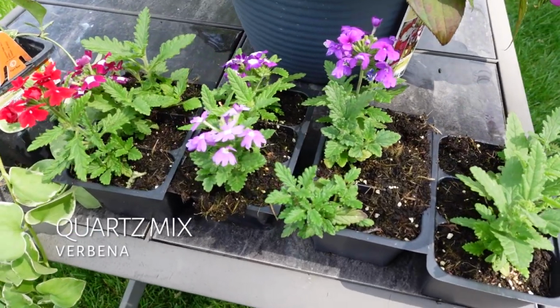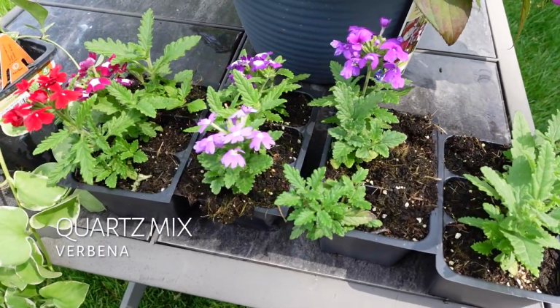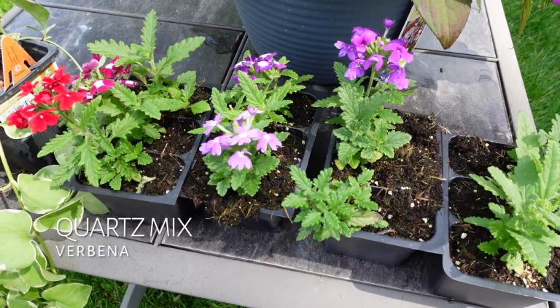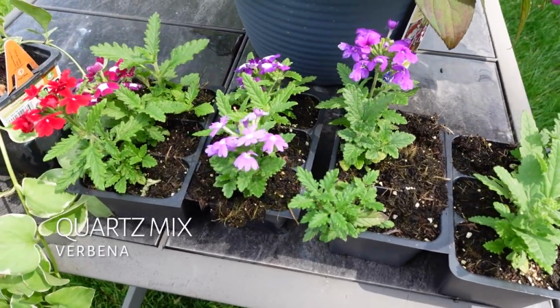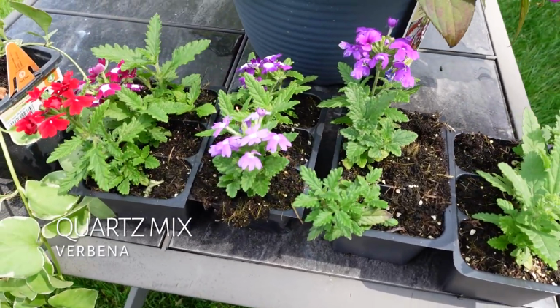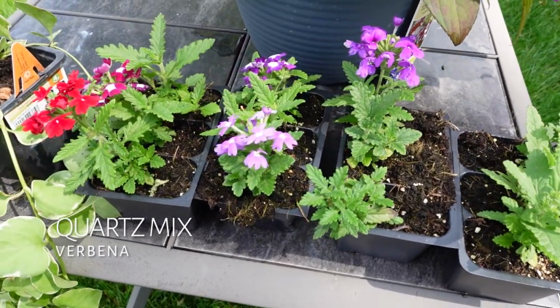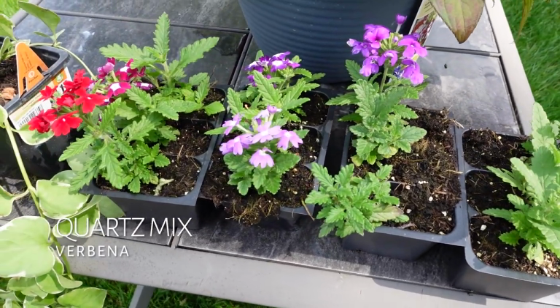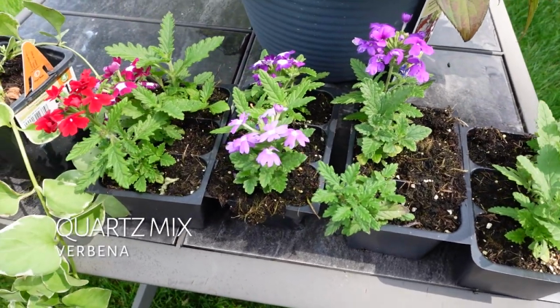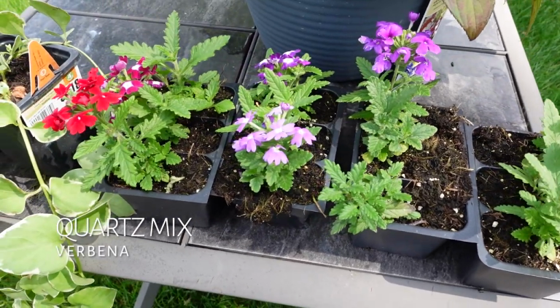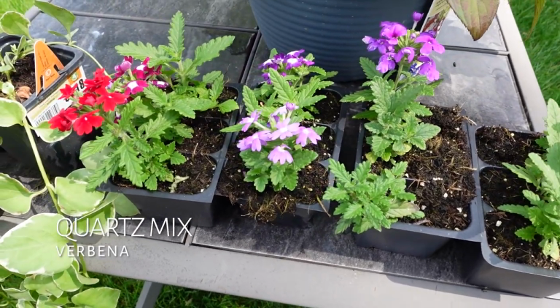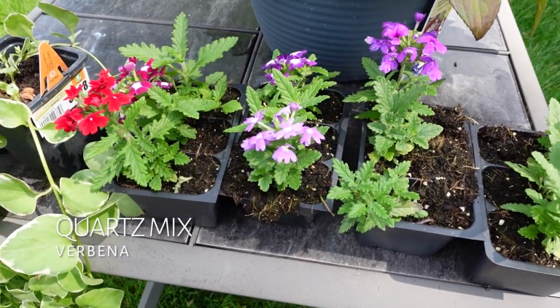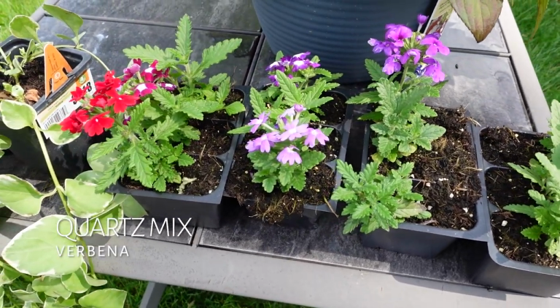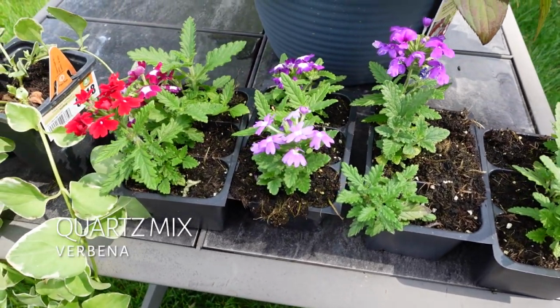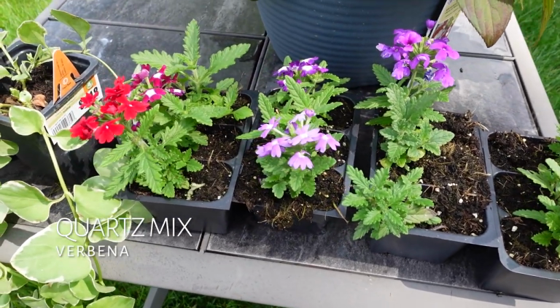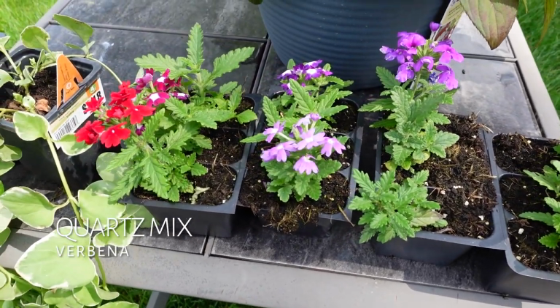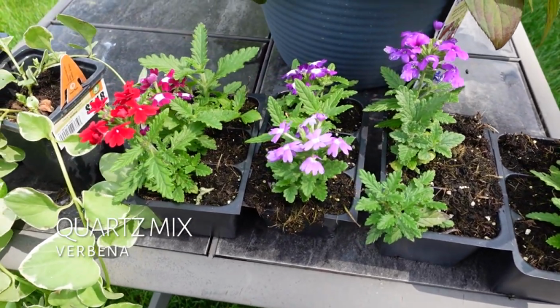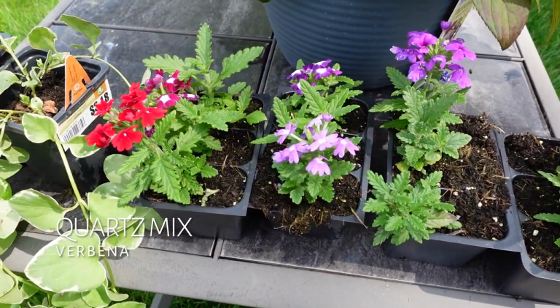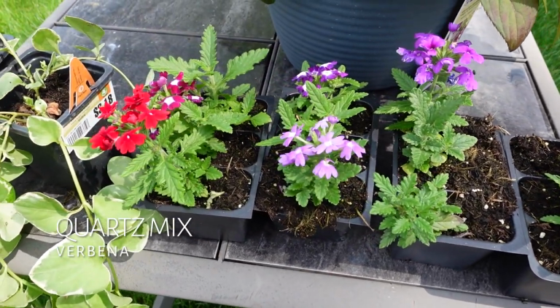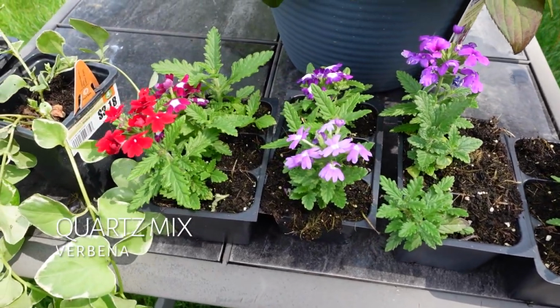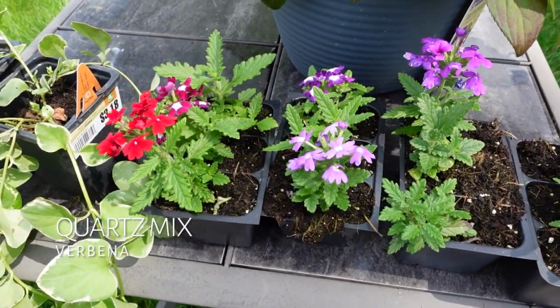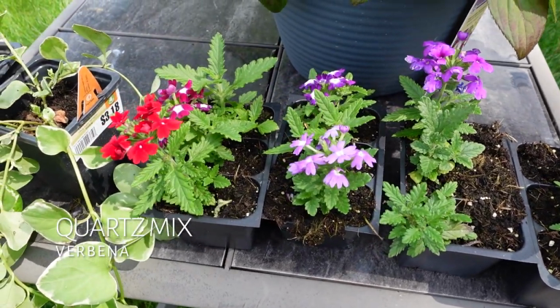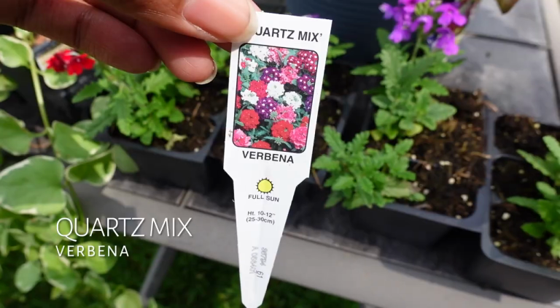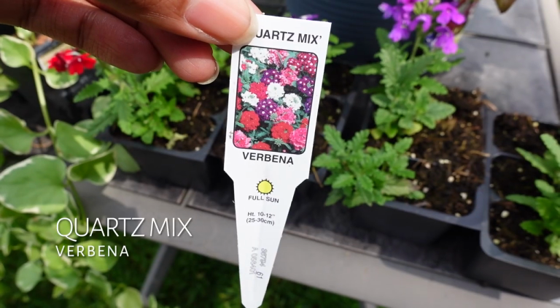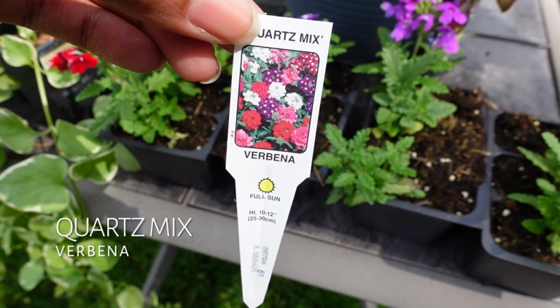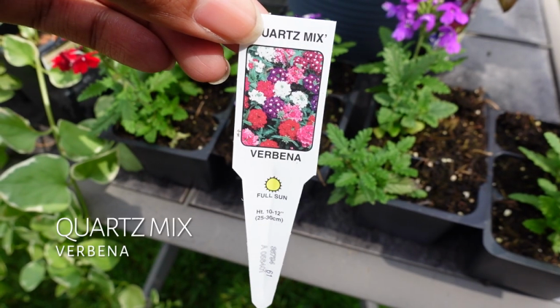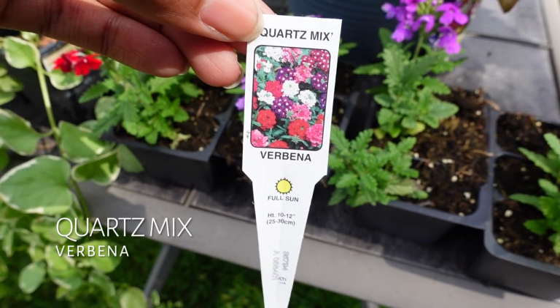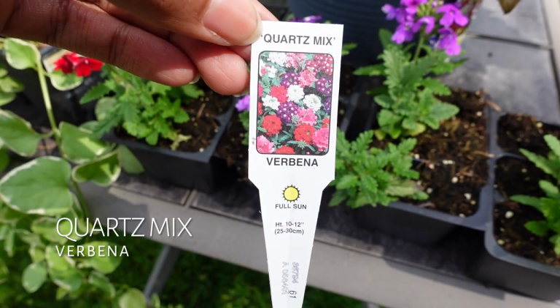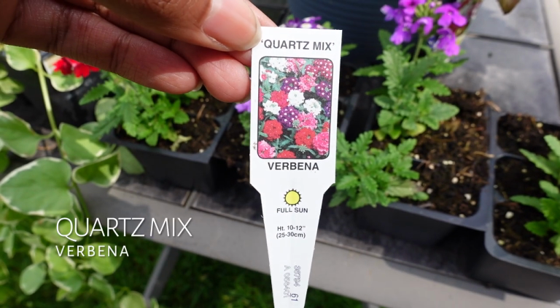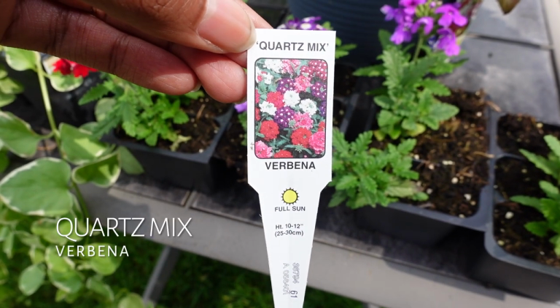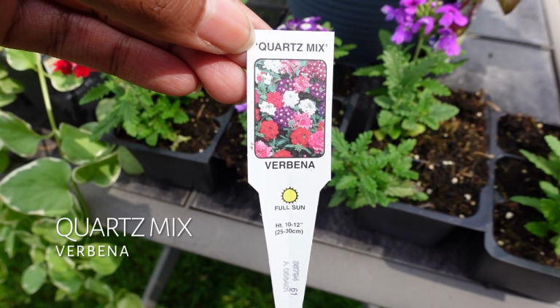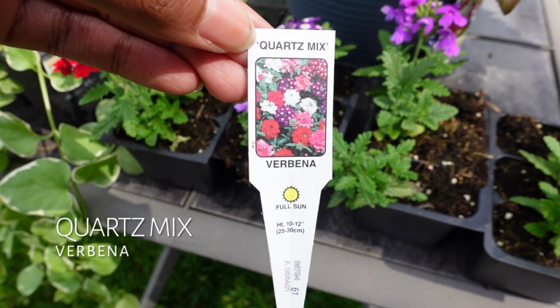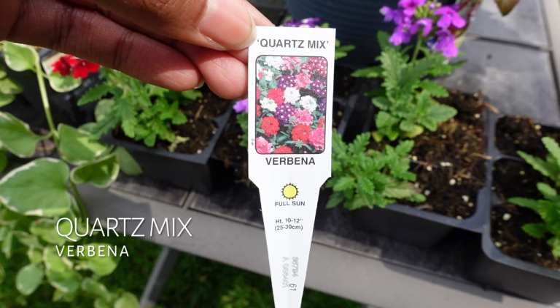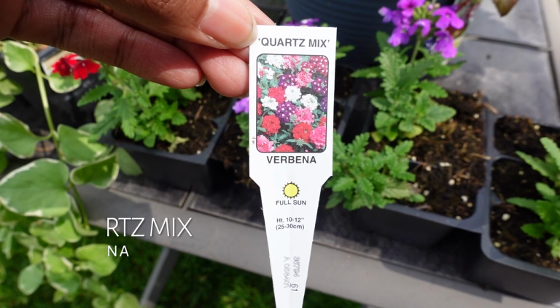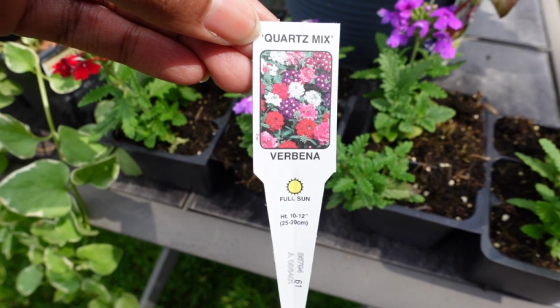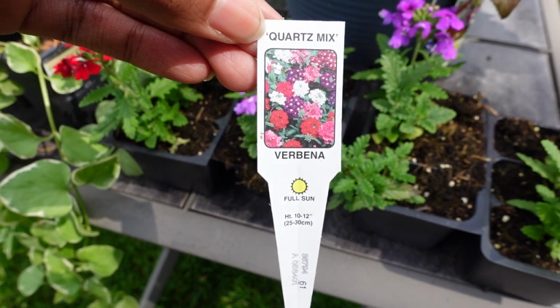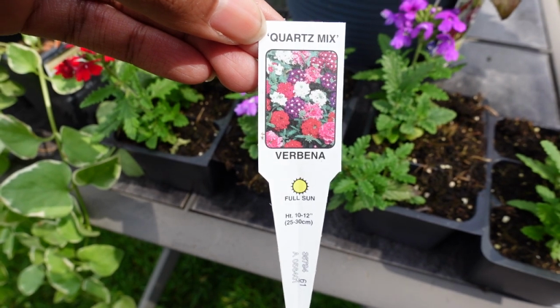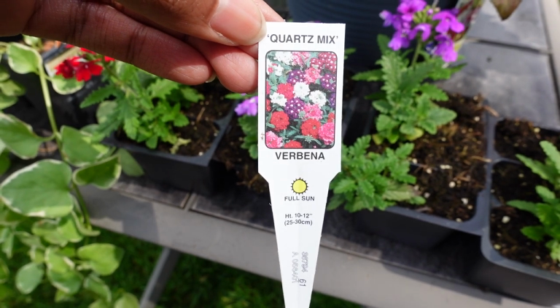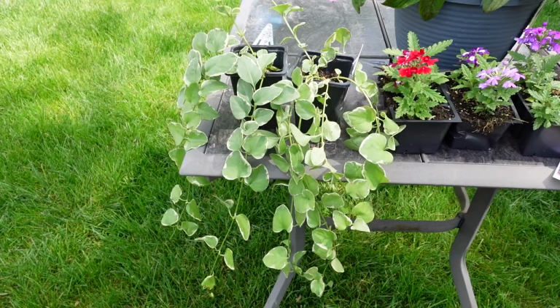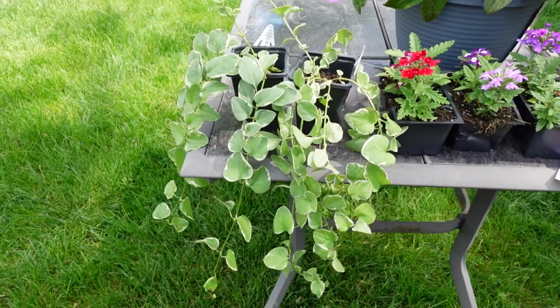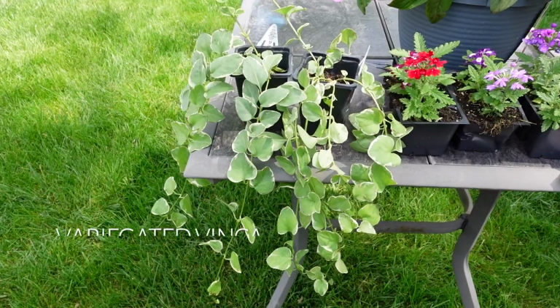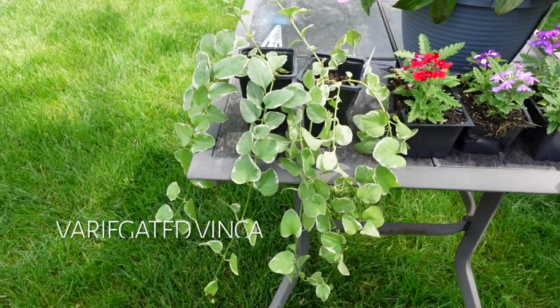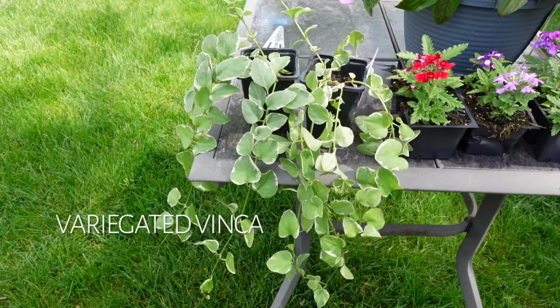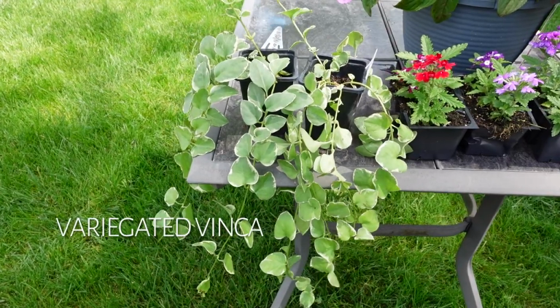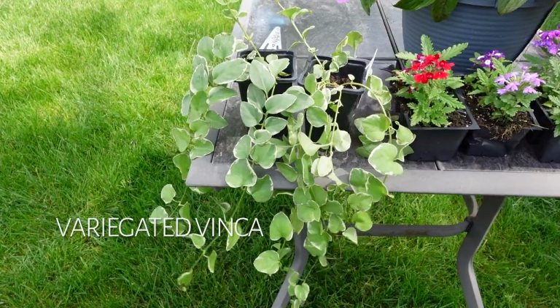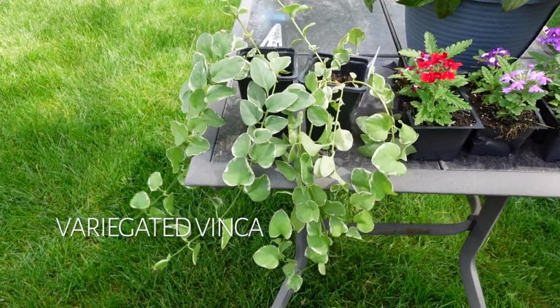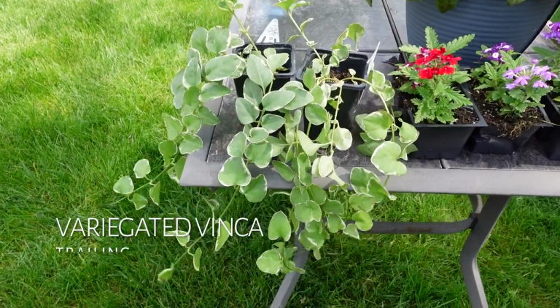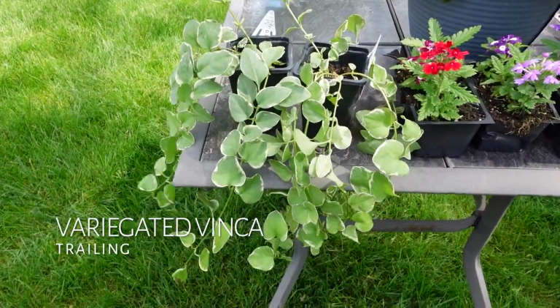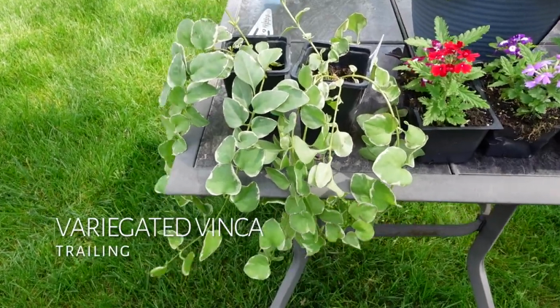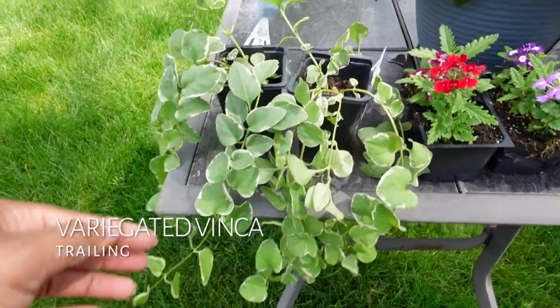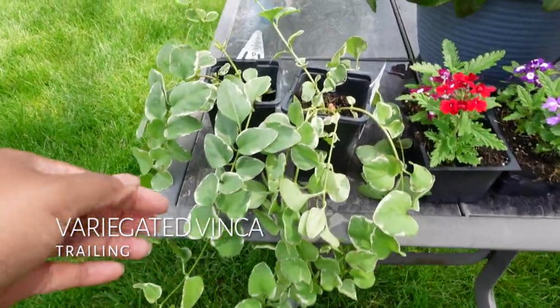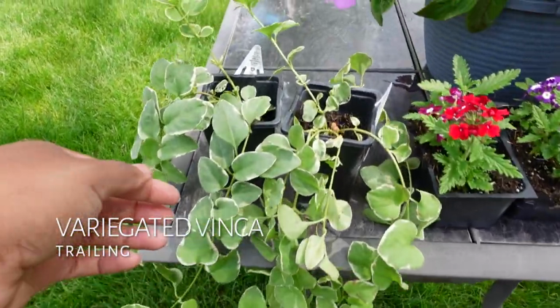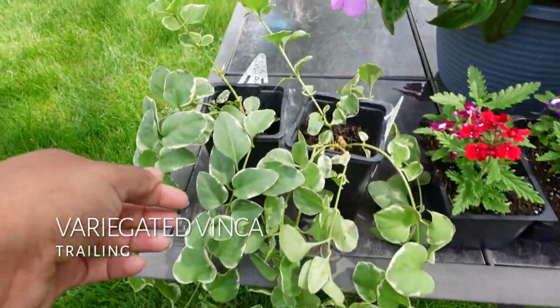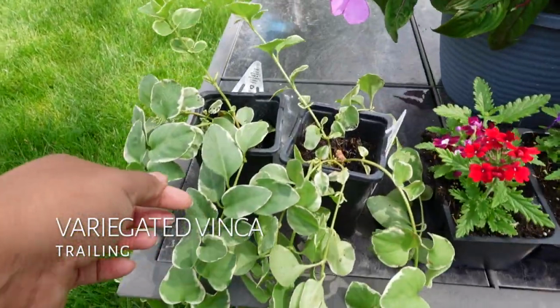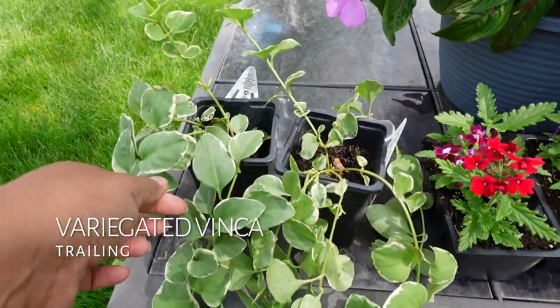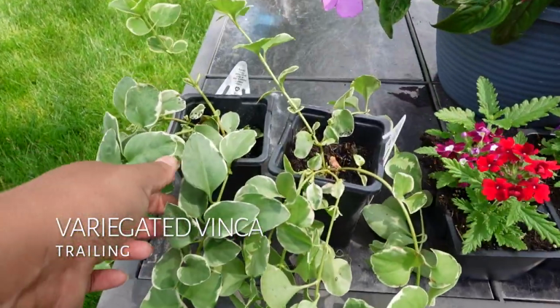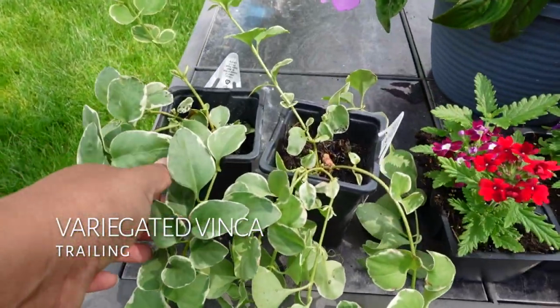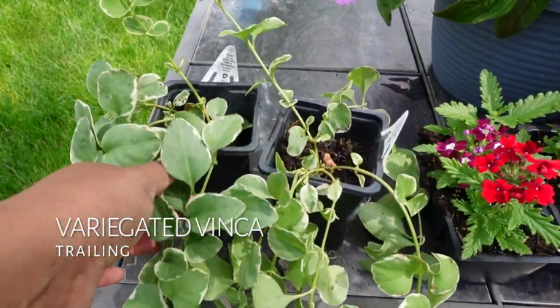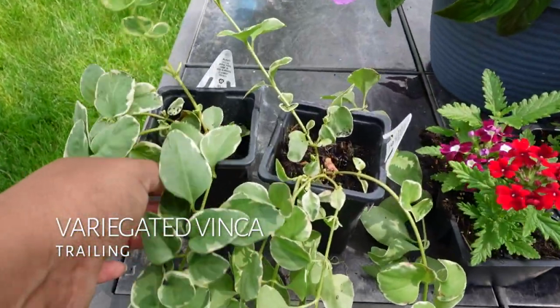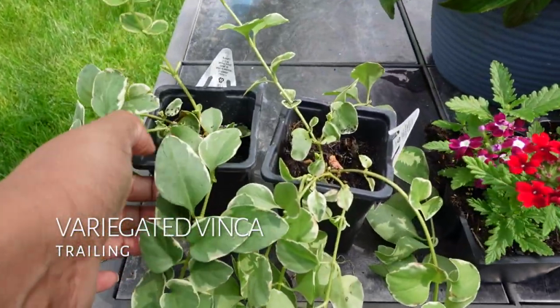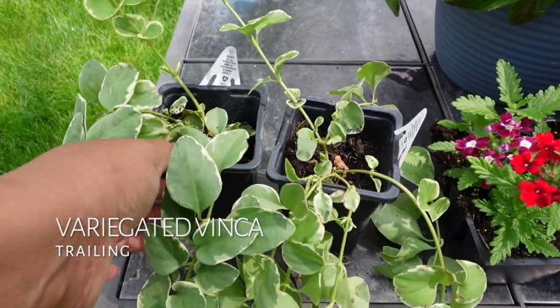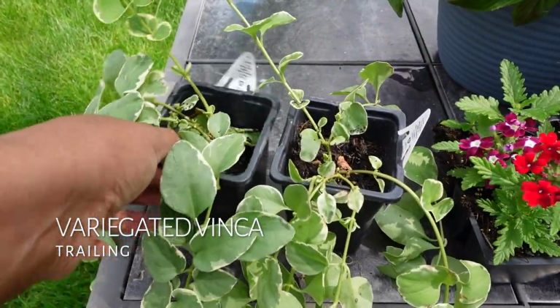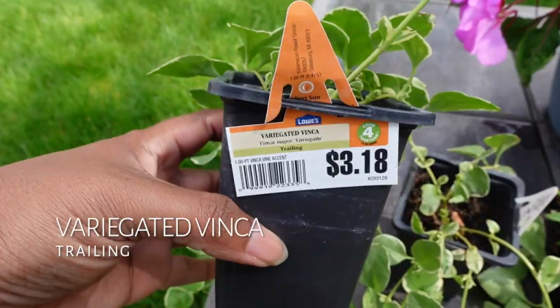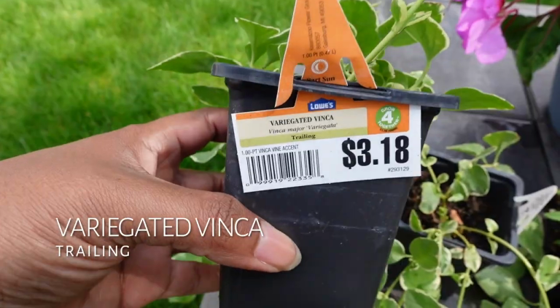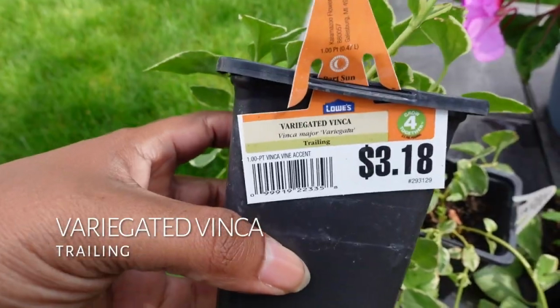The supplies you will need: spiller, thriller, and filler plants, potting soil, and a 14-inch hanging basket with coconut liner.